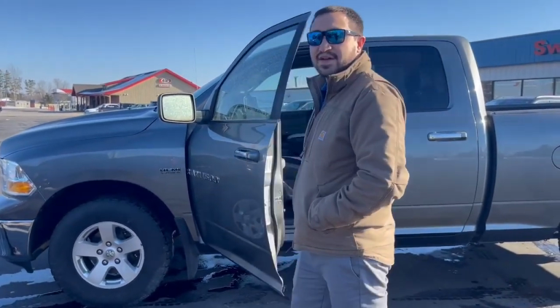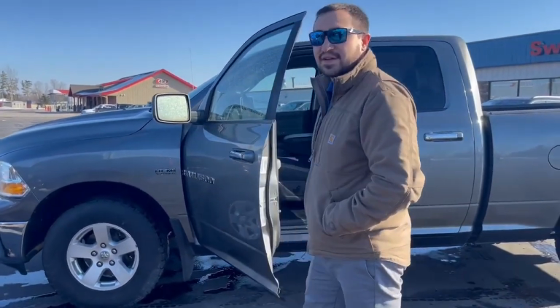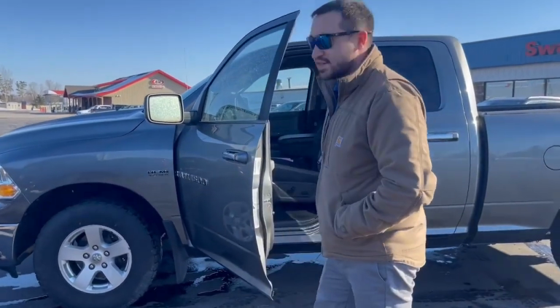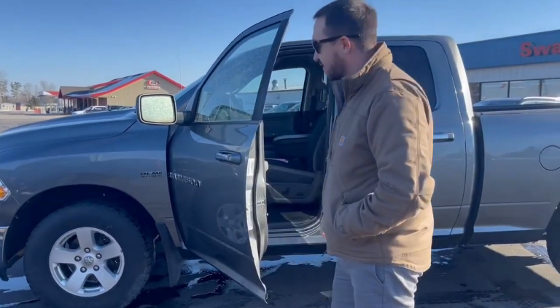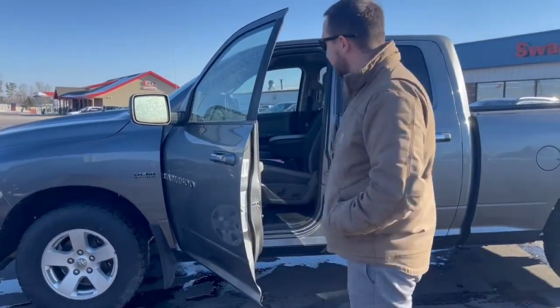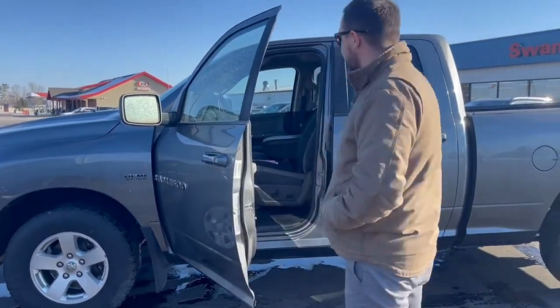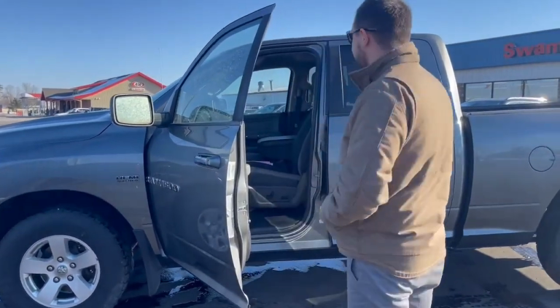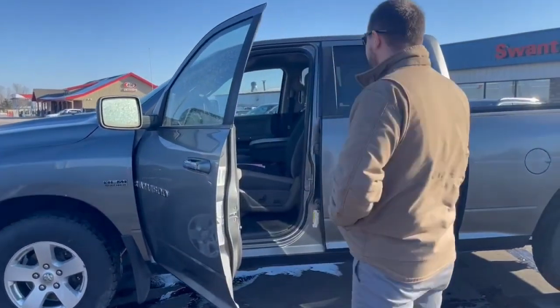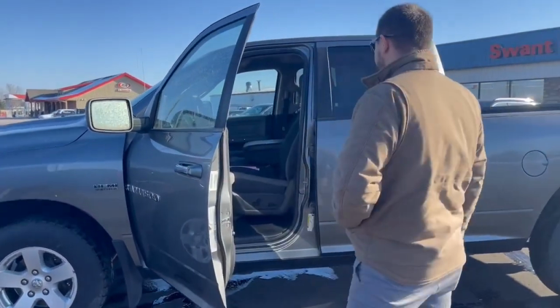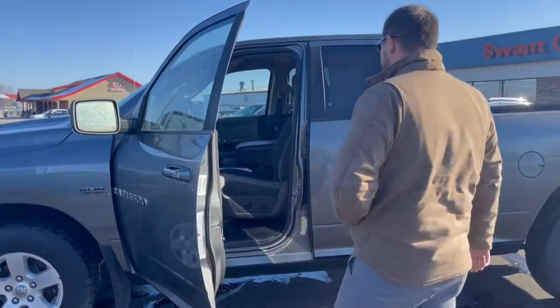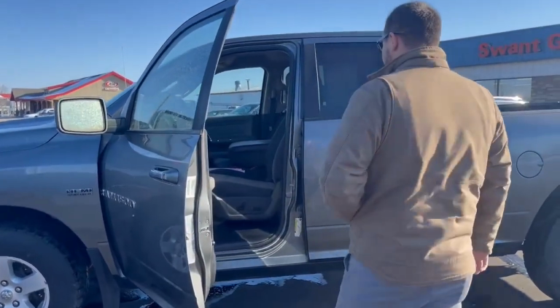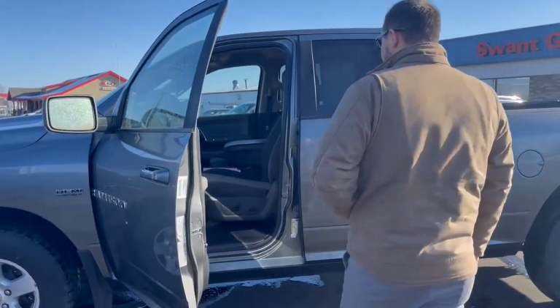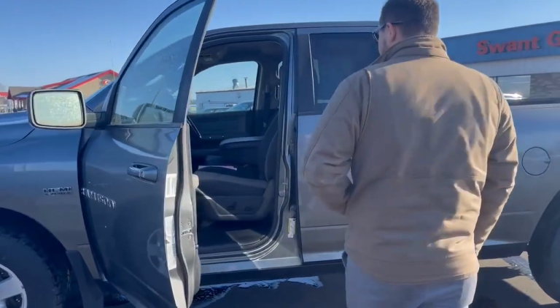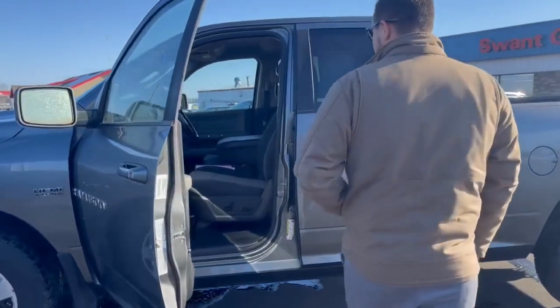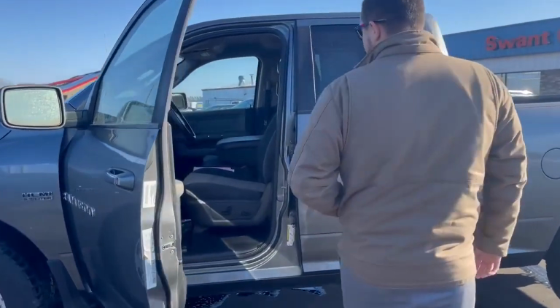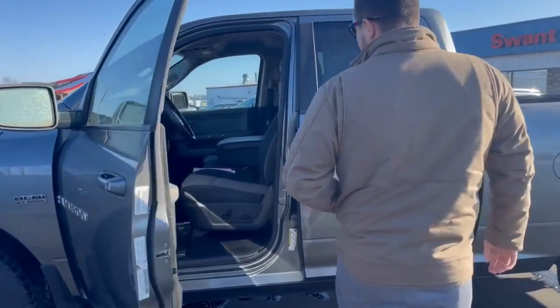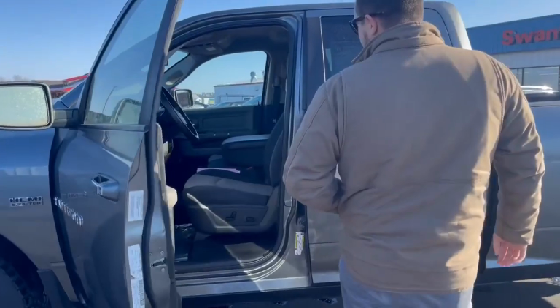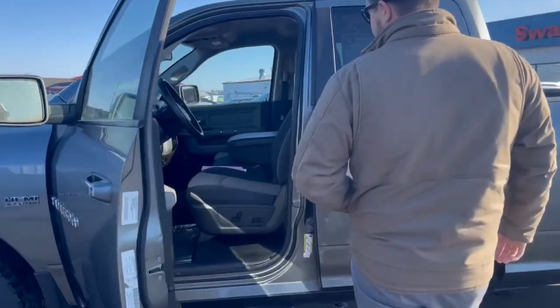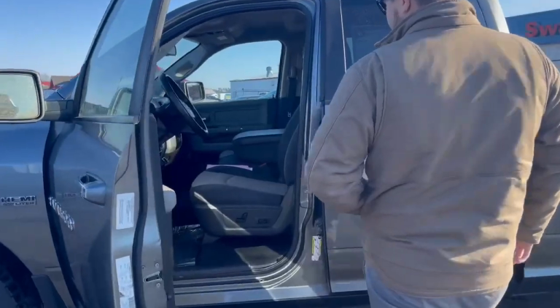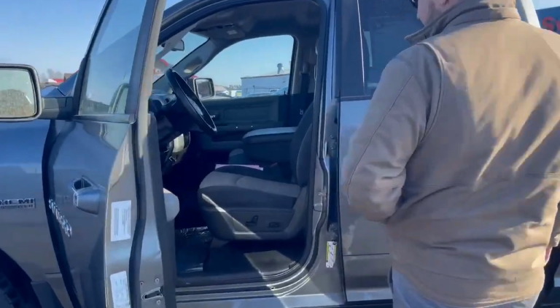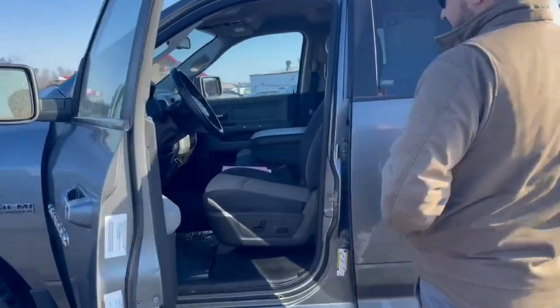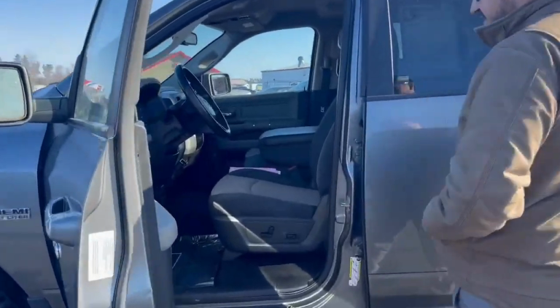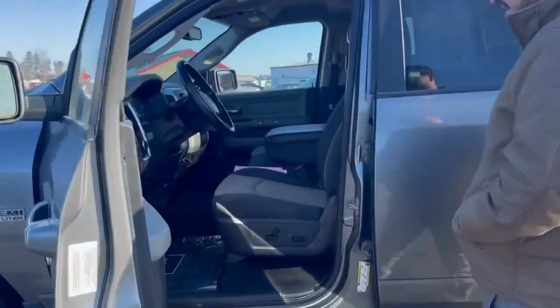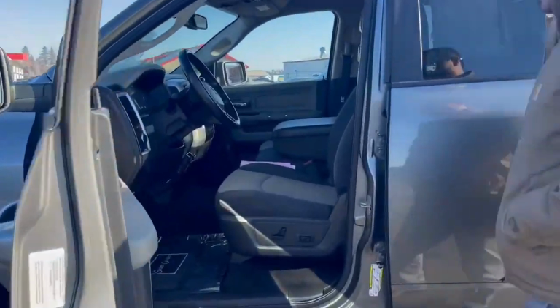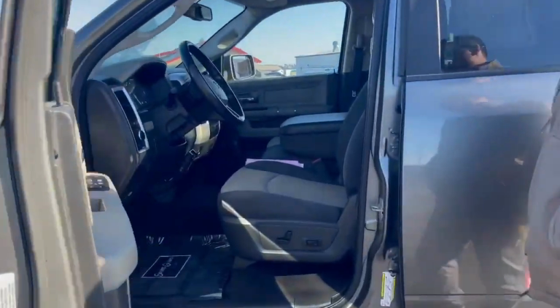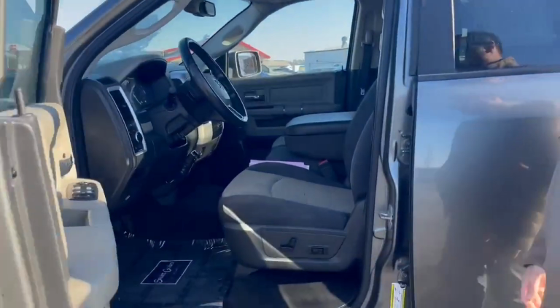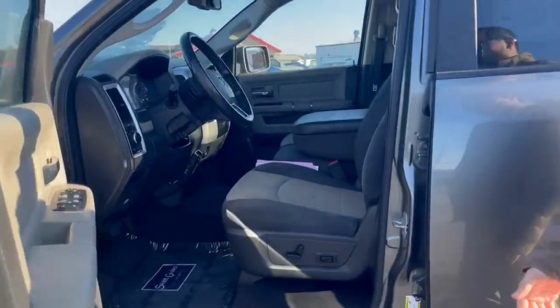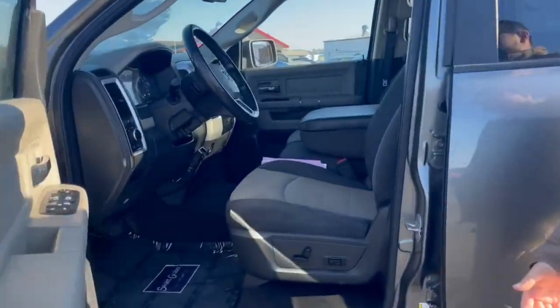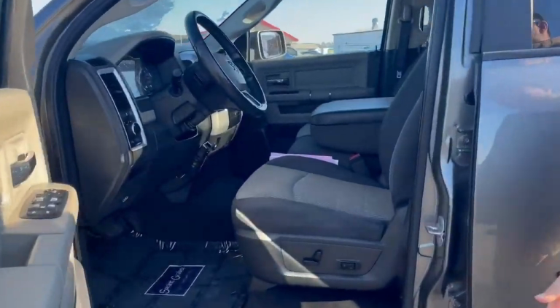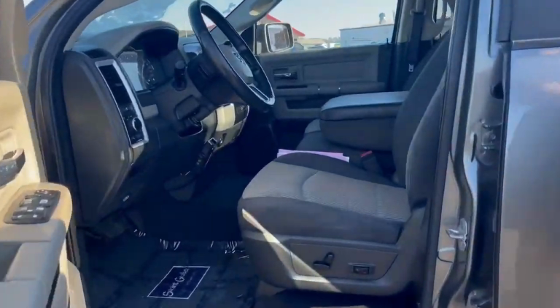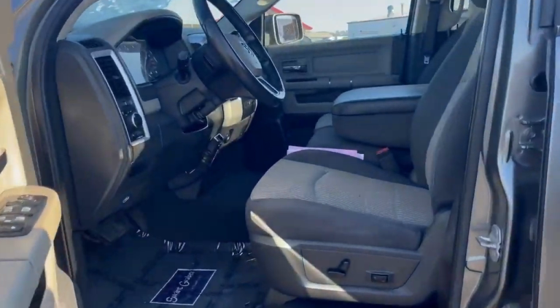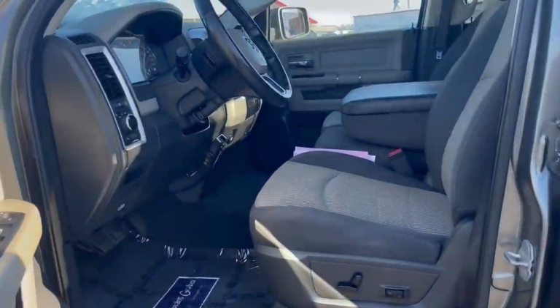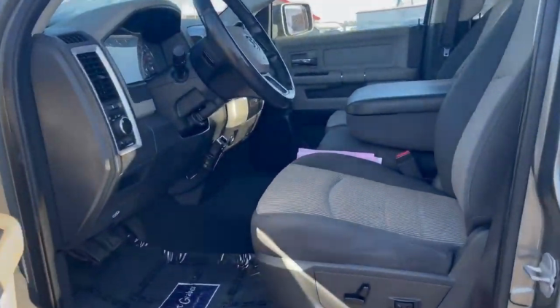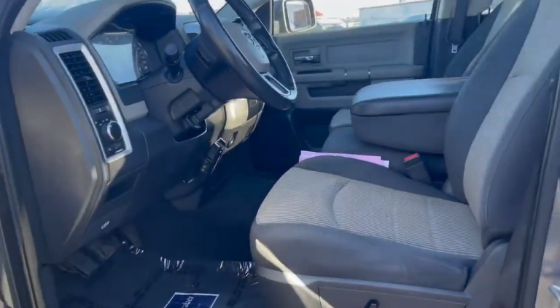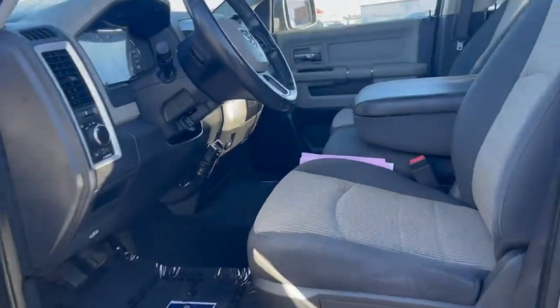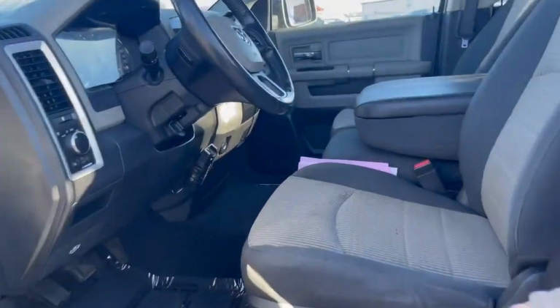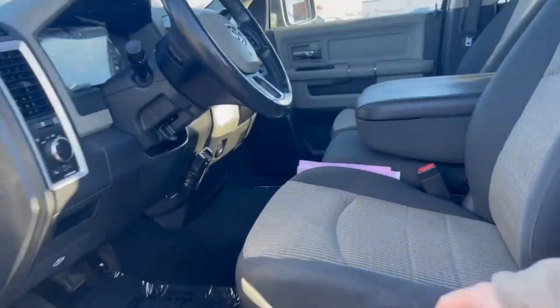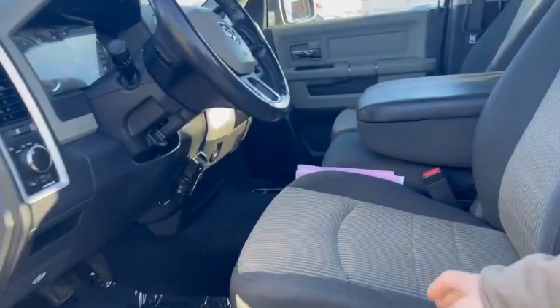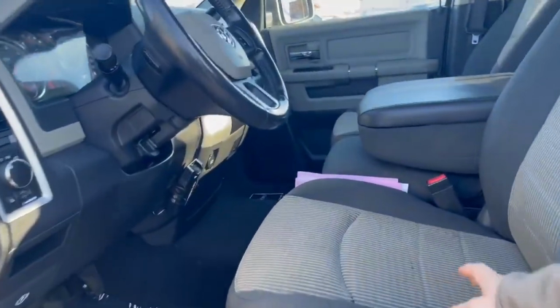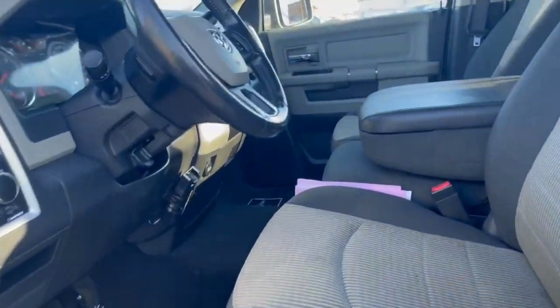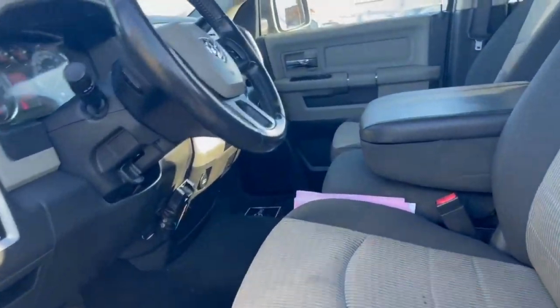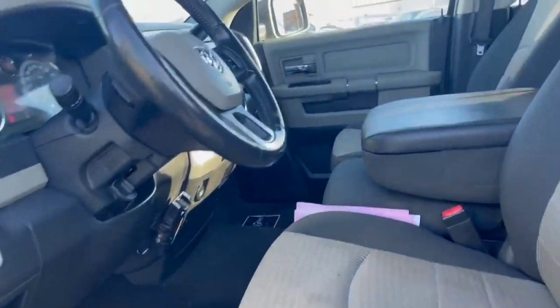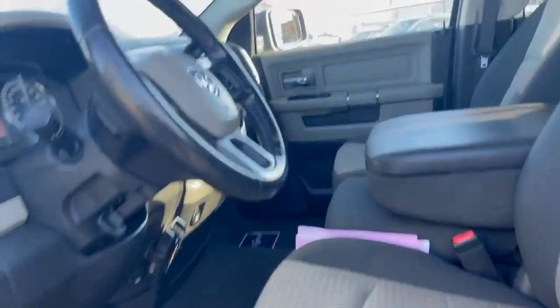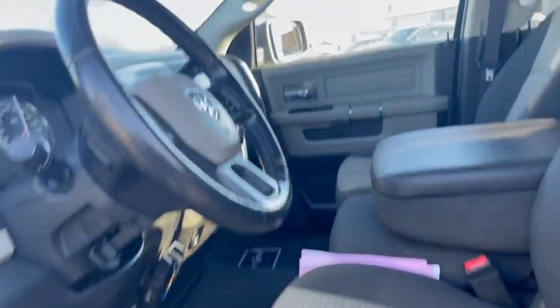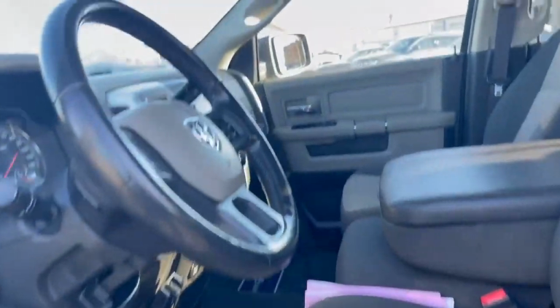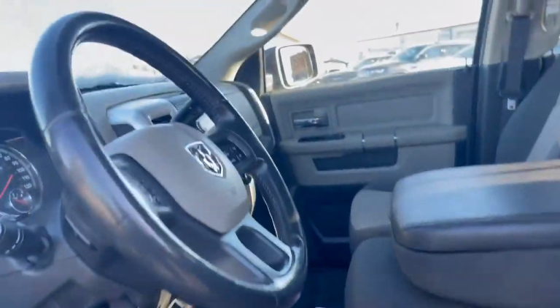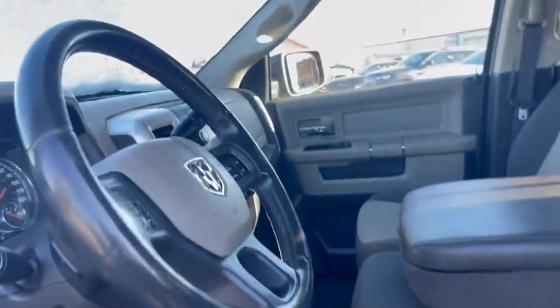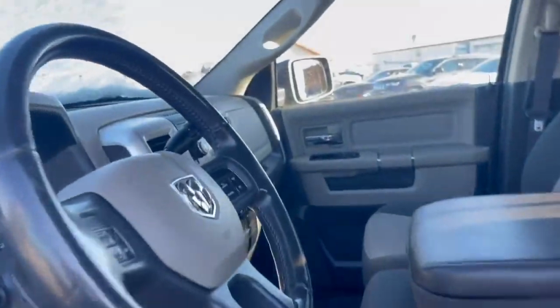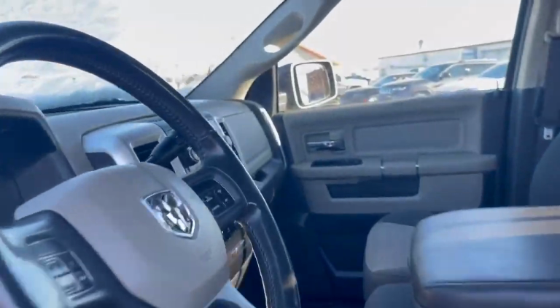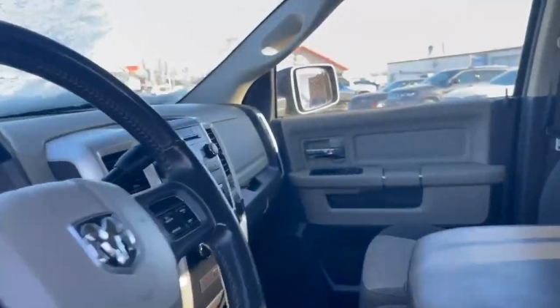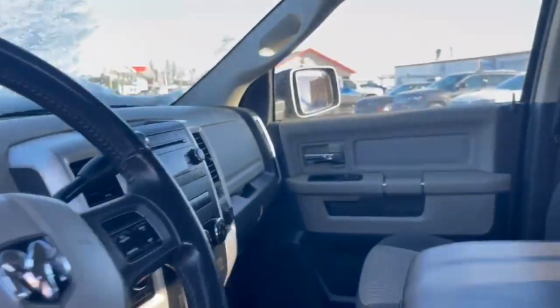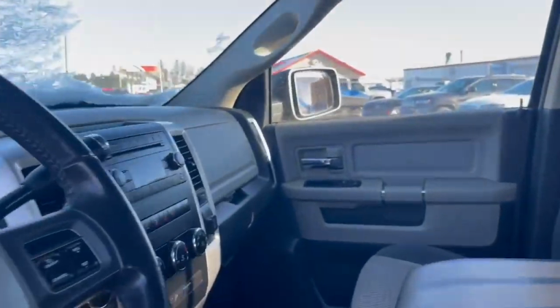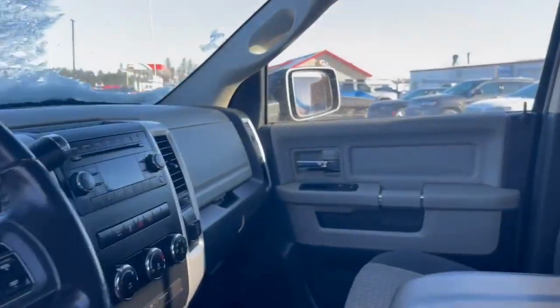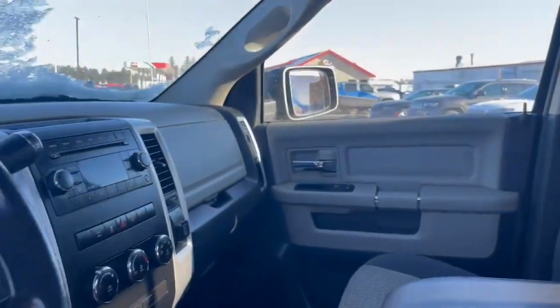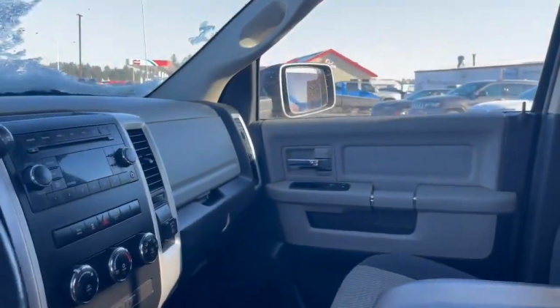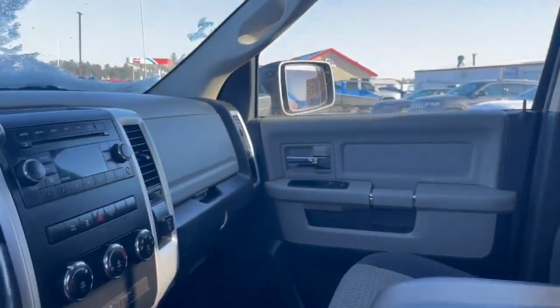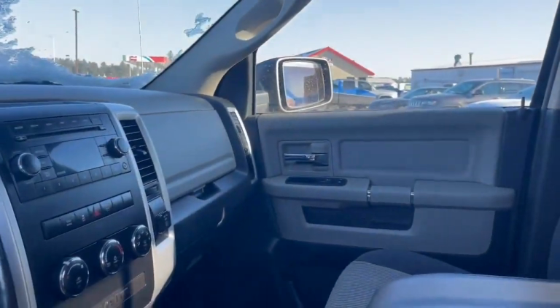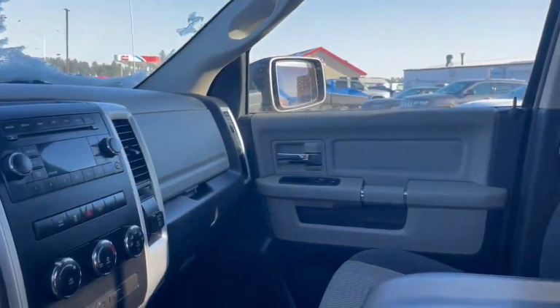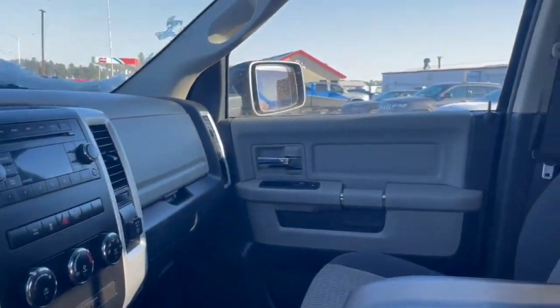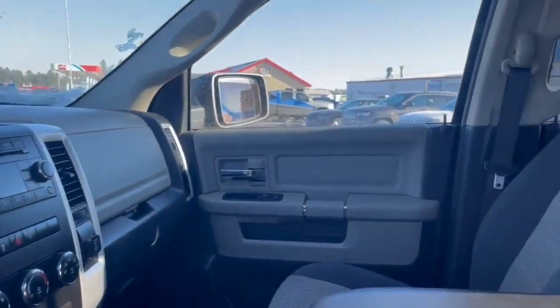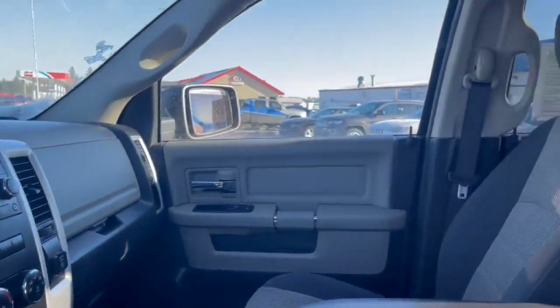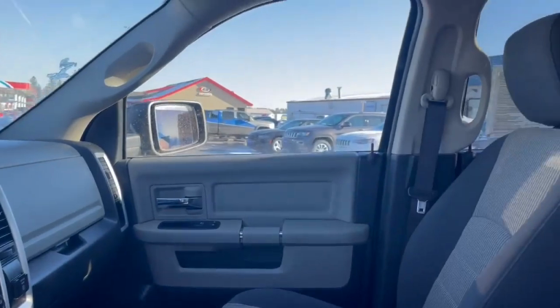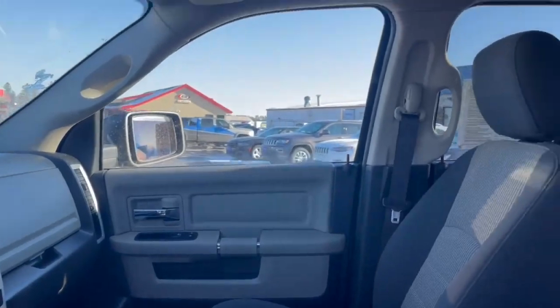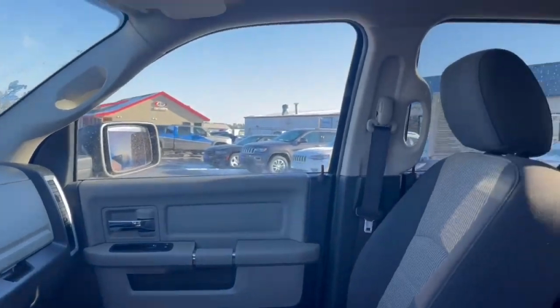Let's take a look inside here quick. As you can see, it's got nice cloth seats. It's a full bench seat. They're also electric. It comes with trailer brakes.